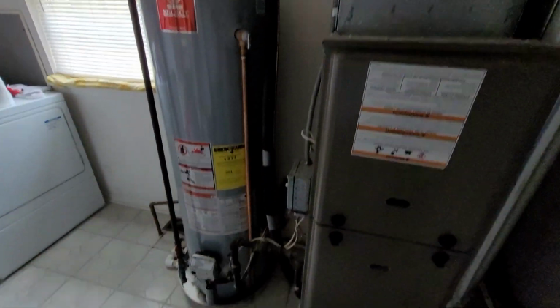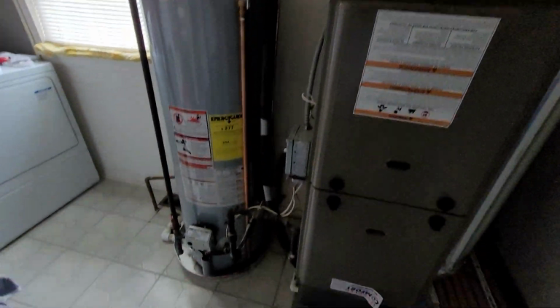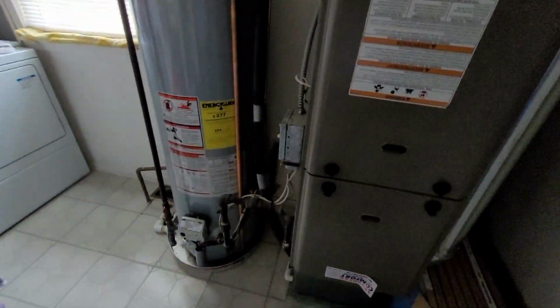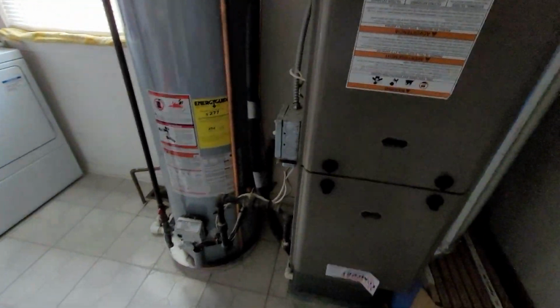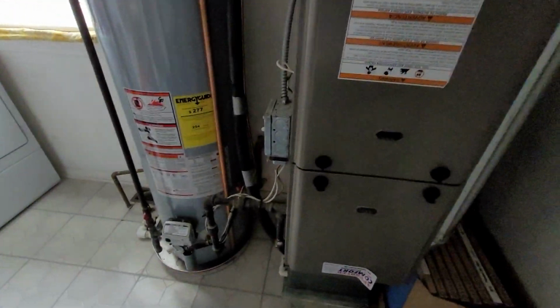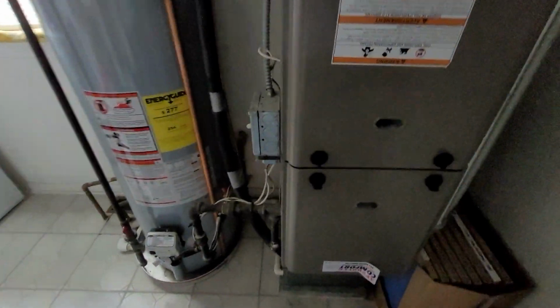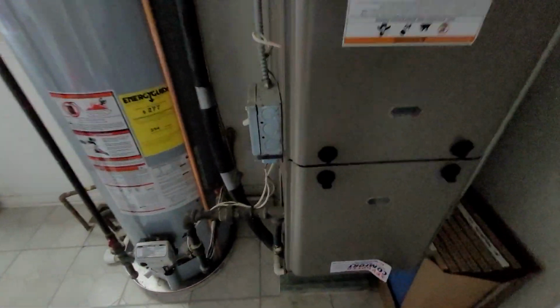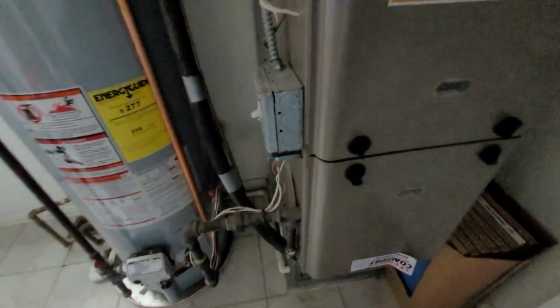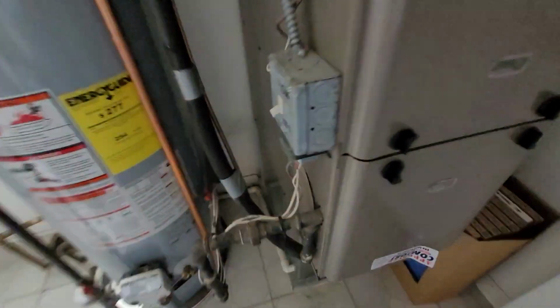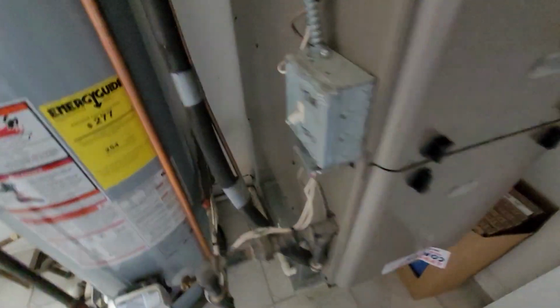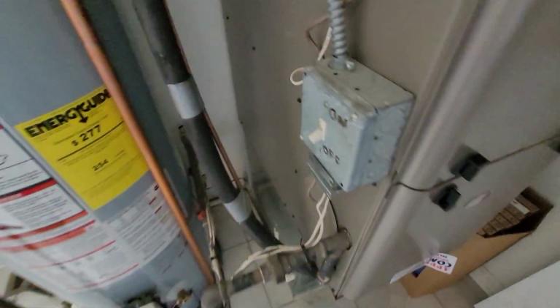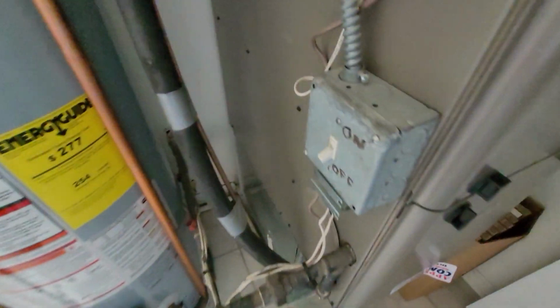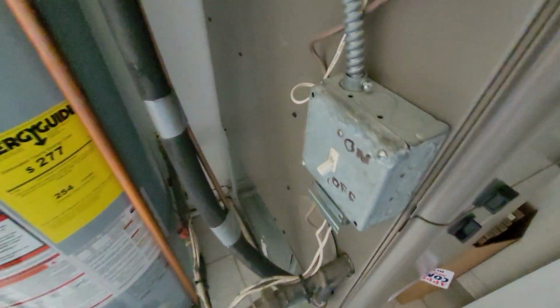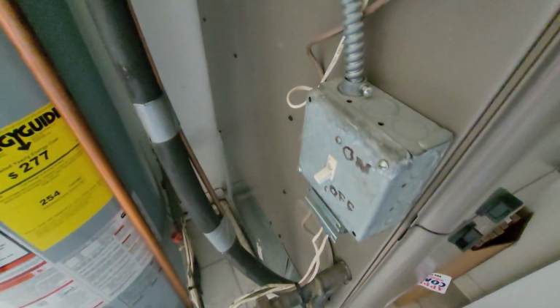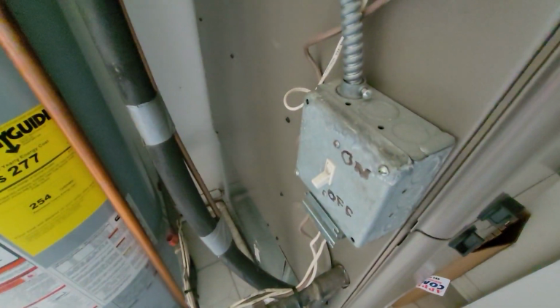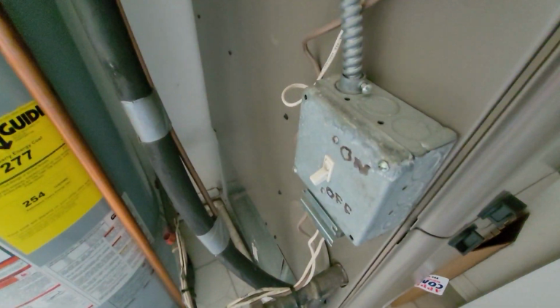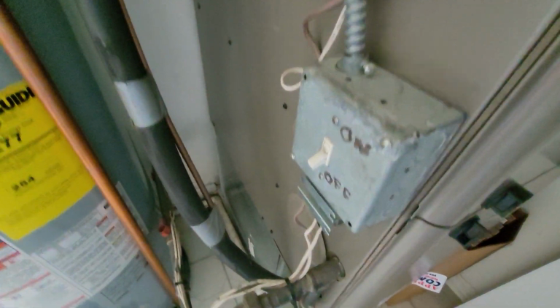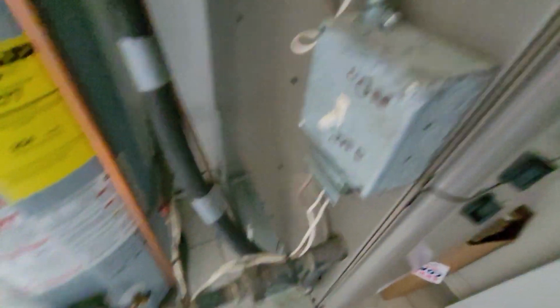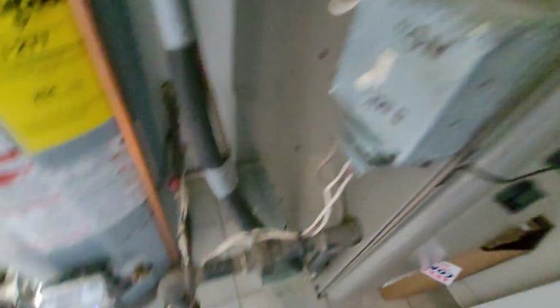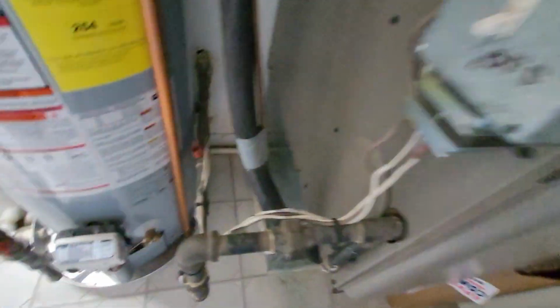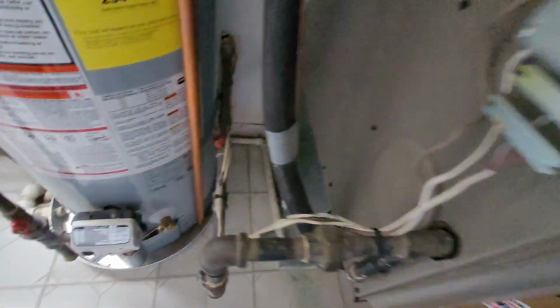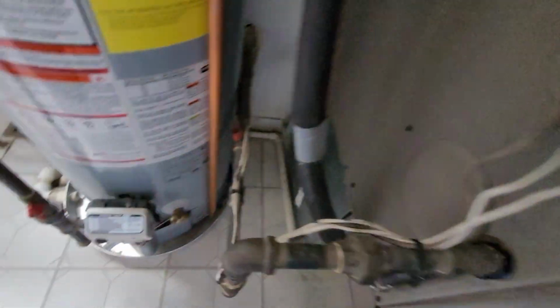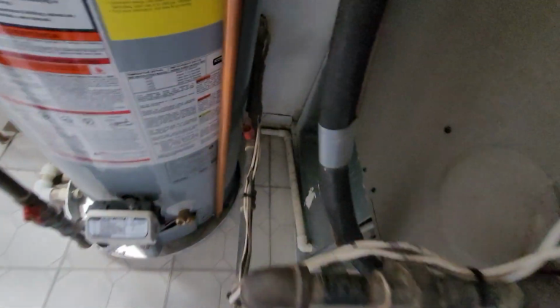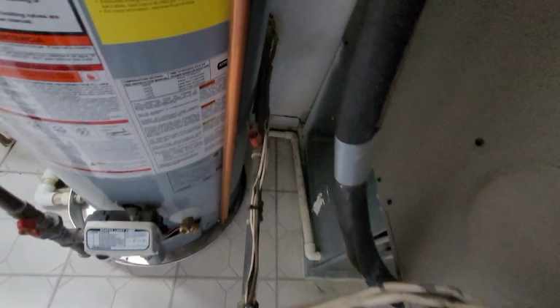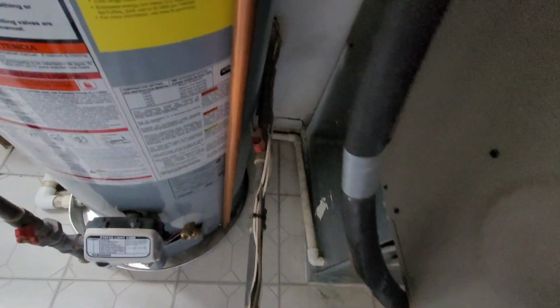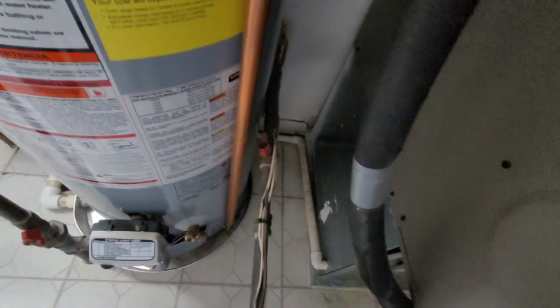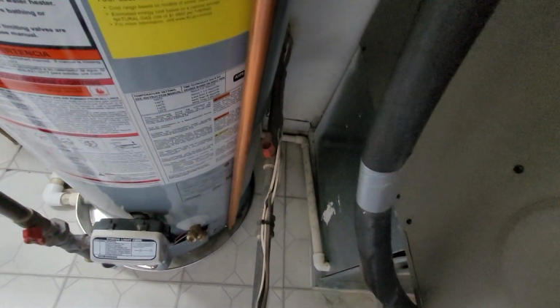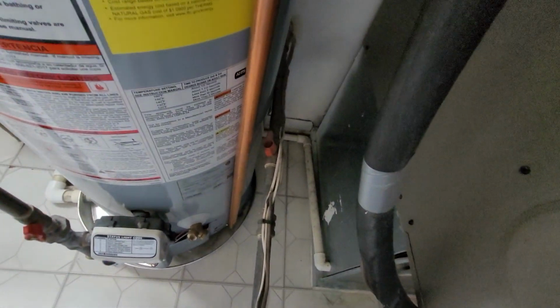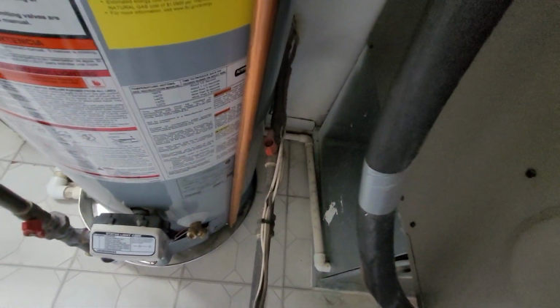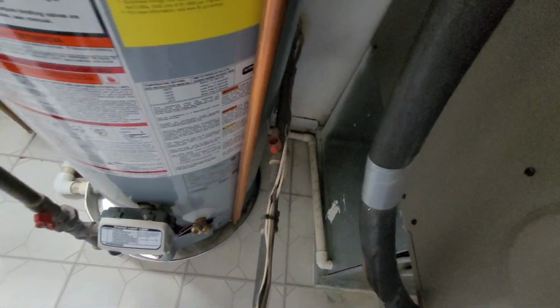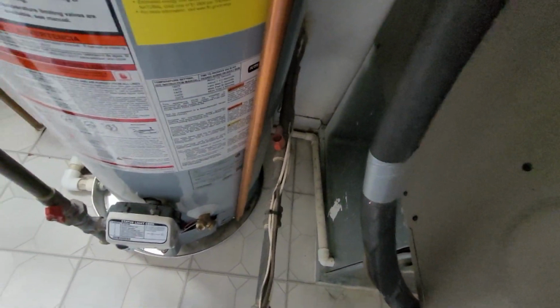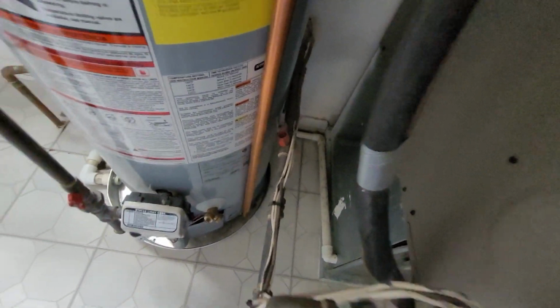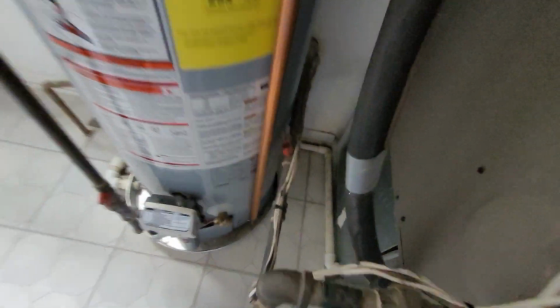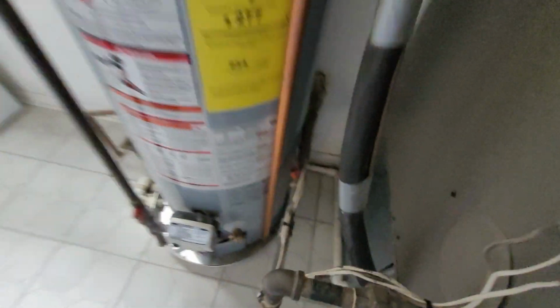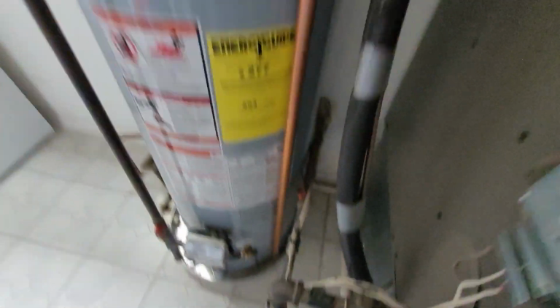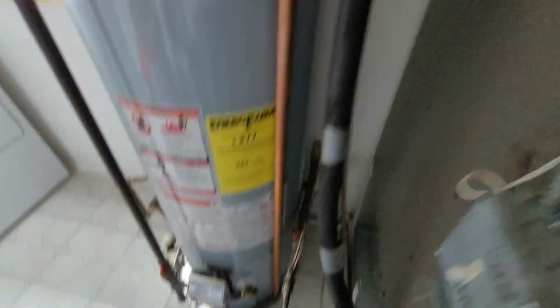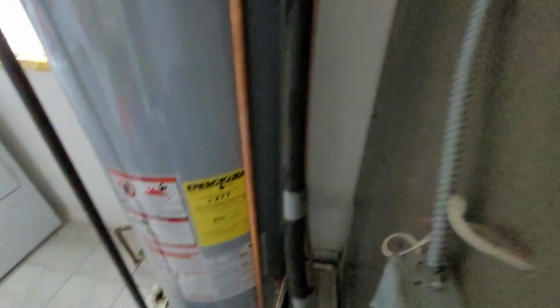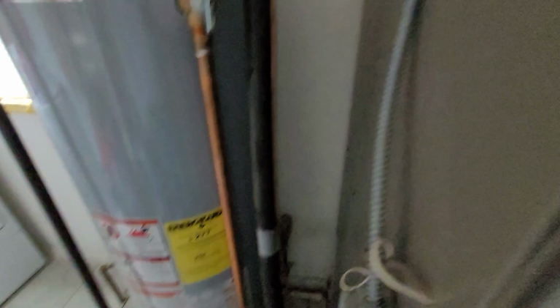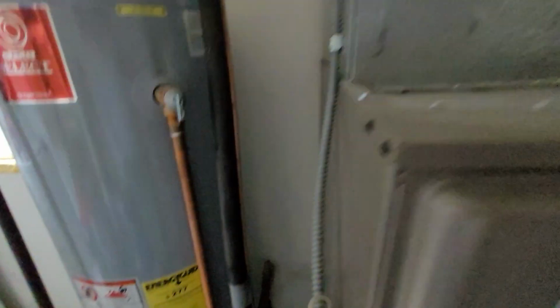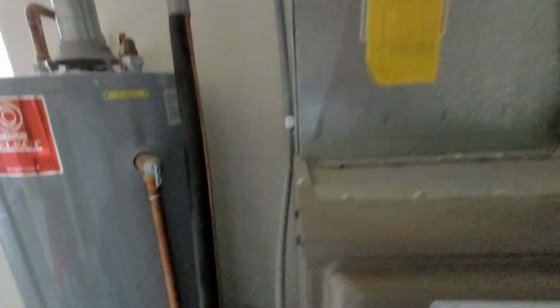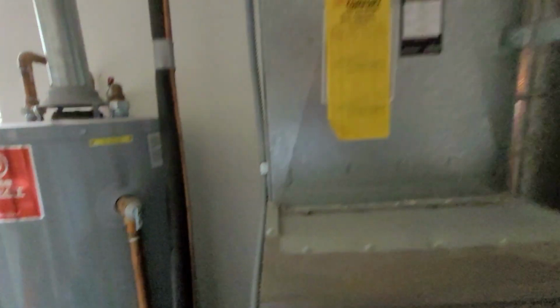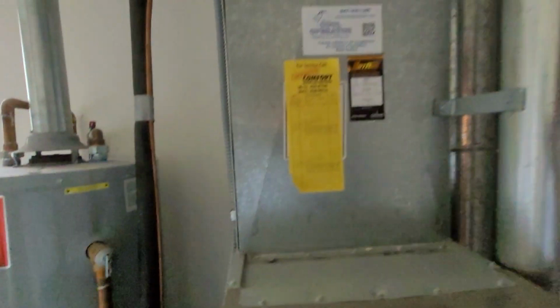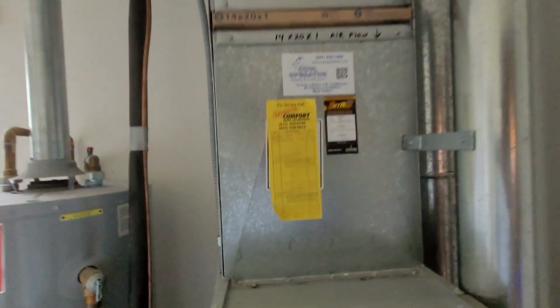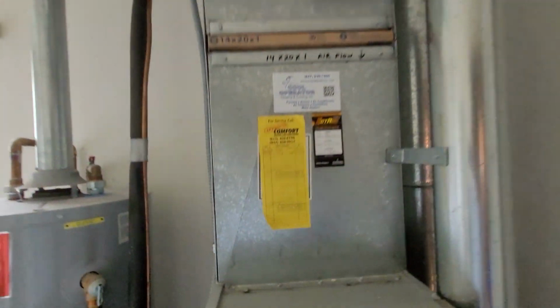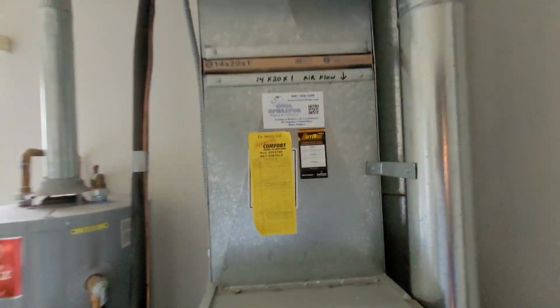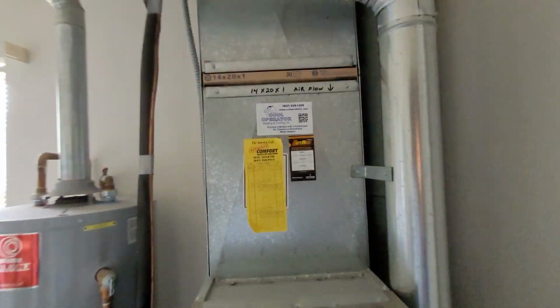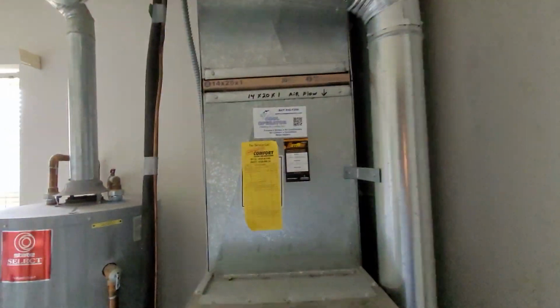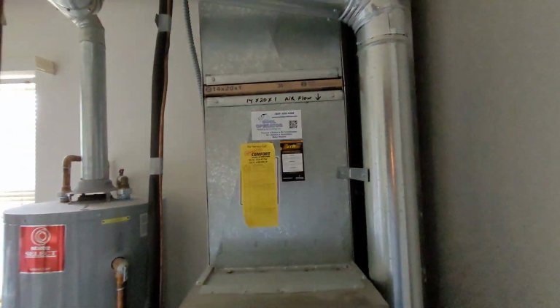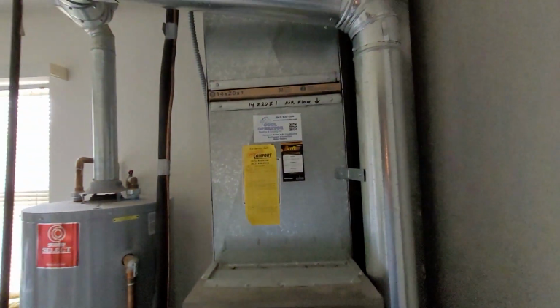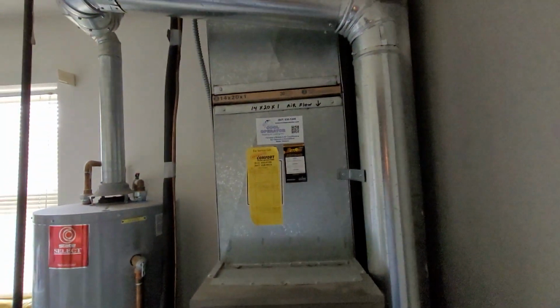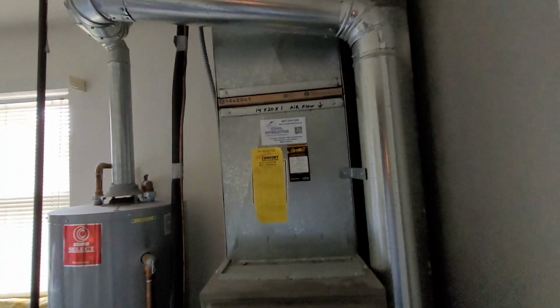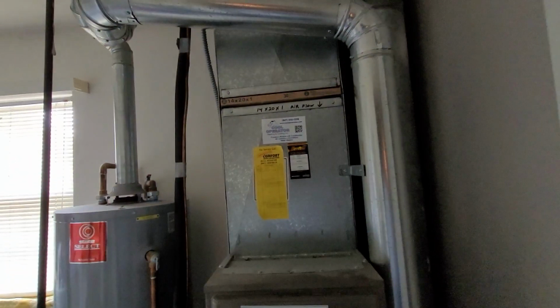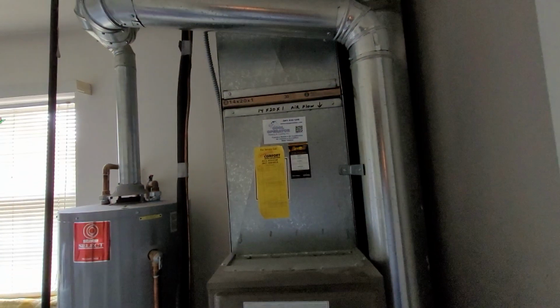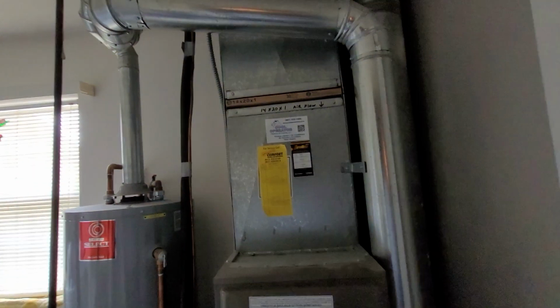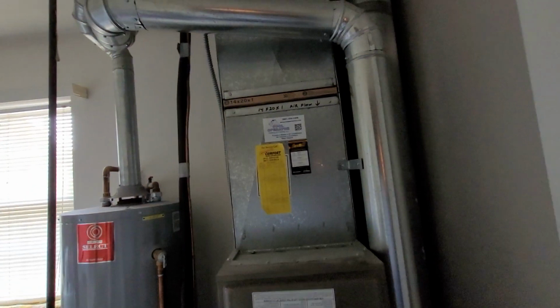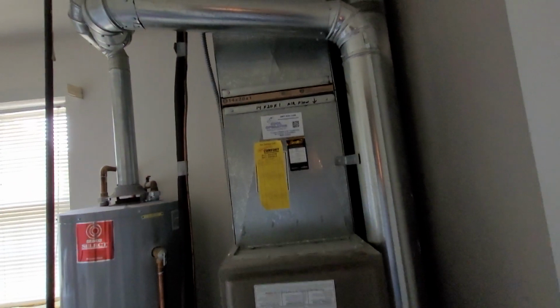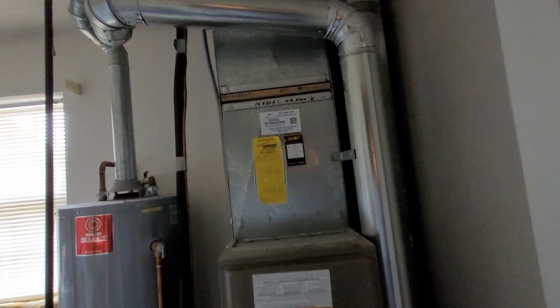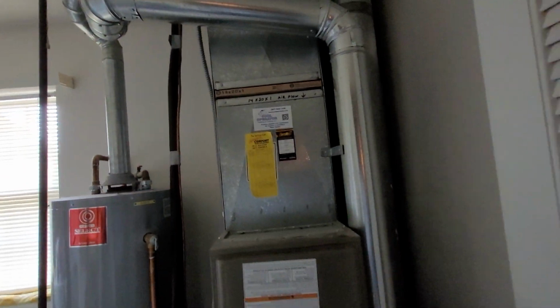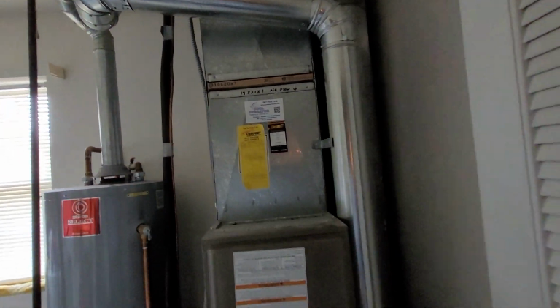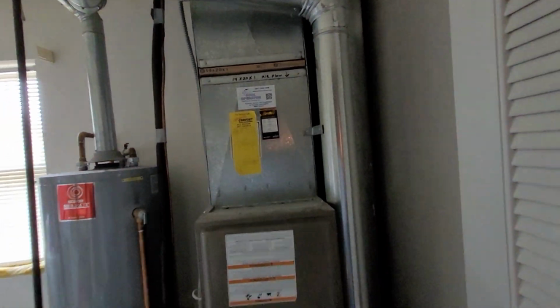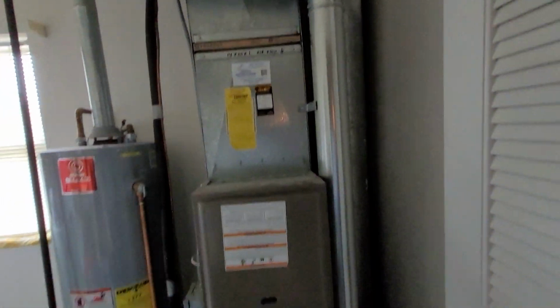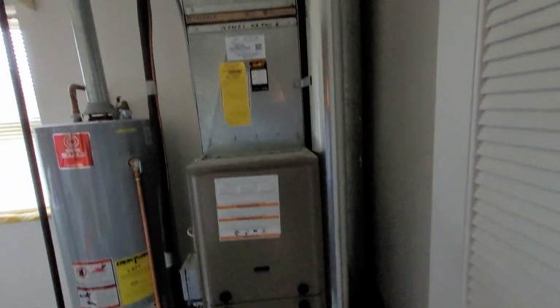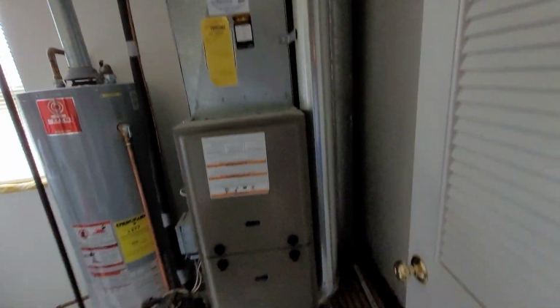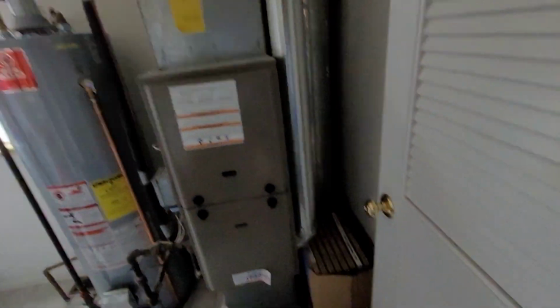We've got electrical and gas shut off. No humidifier in the system. 14 by 20 by 1 filter — that's going to stay the same.